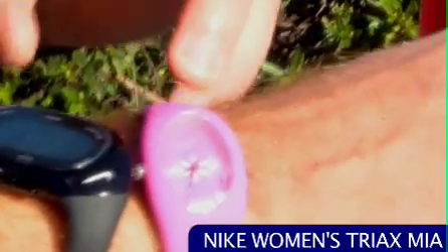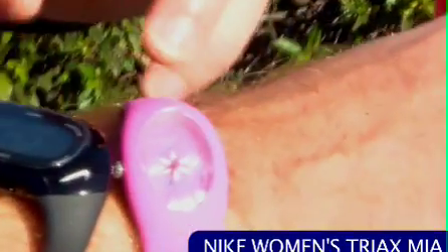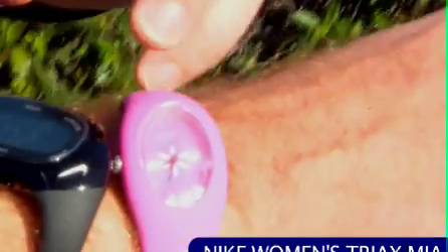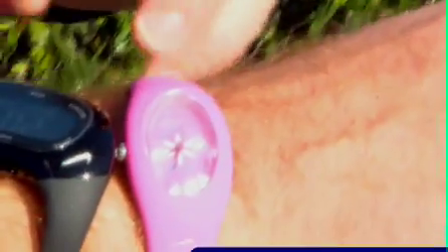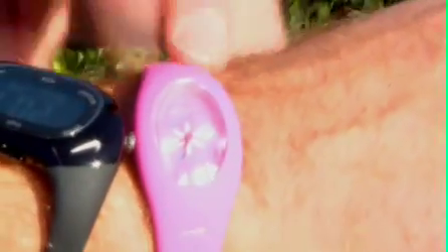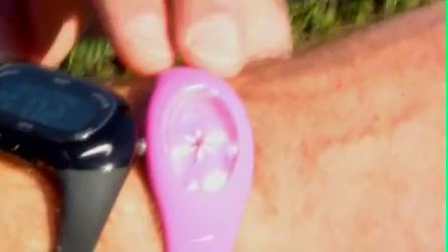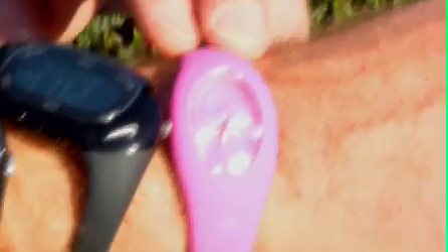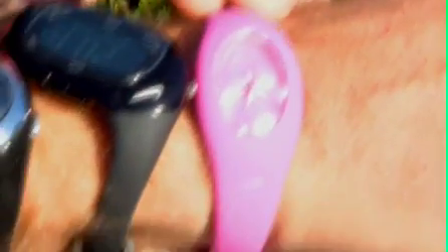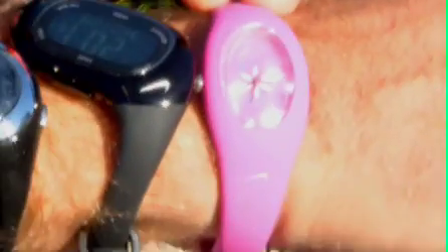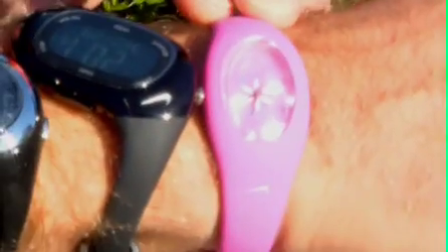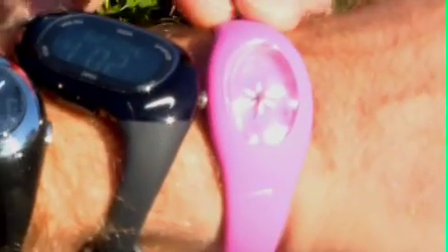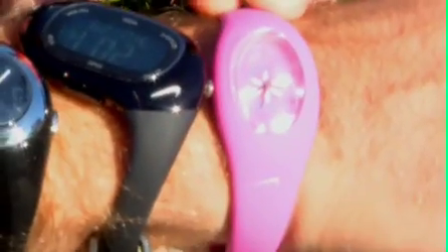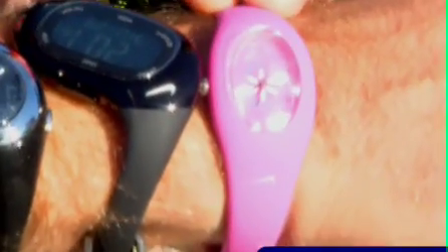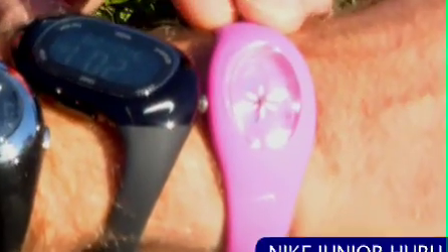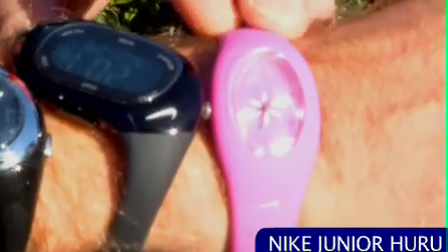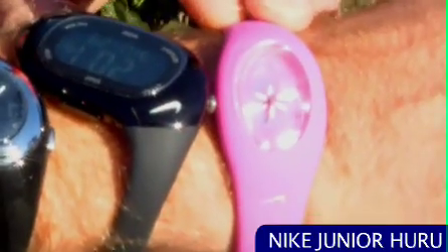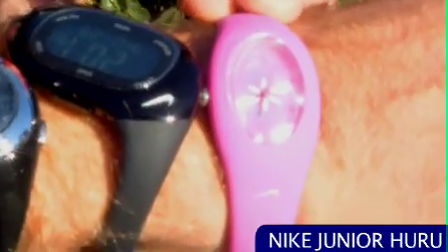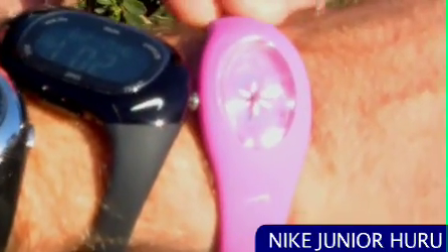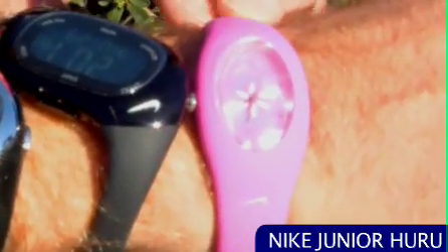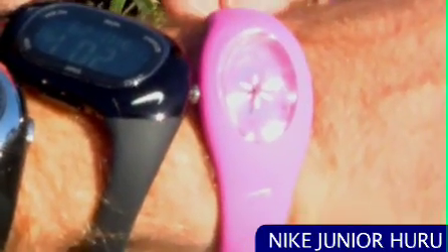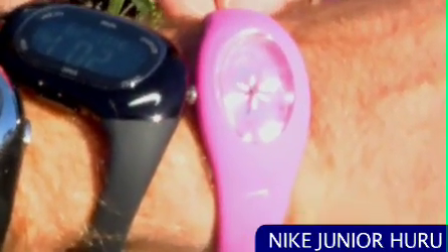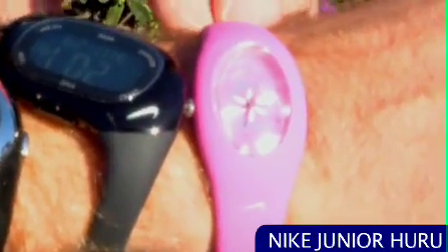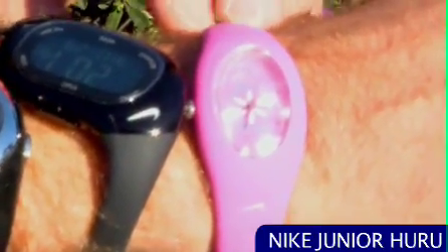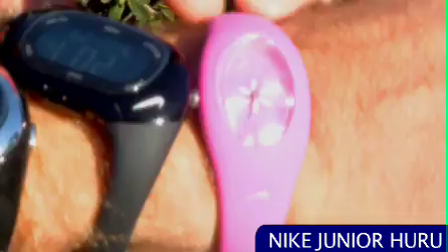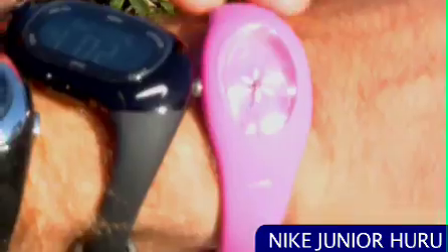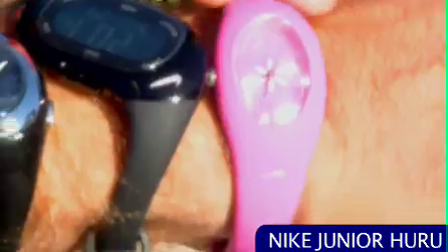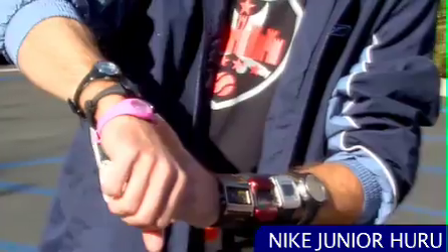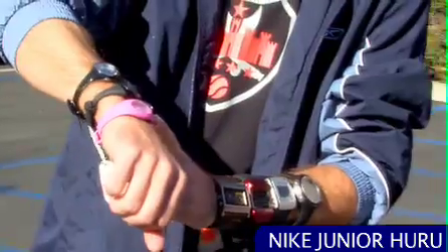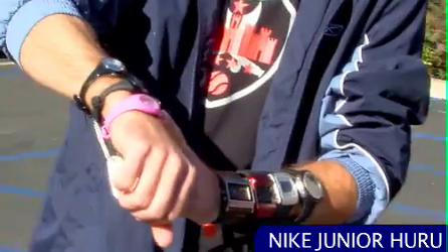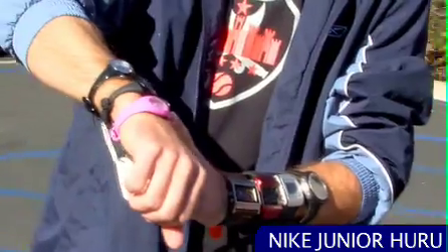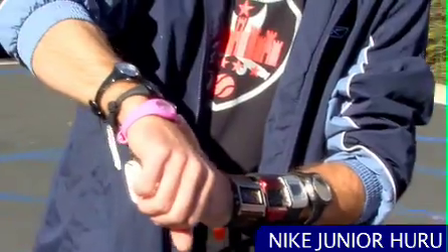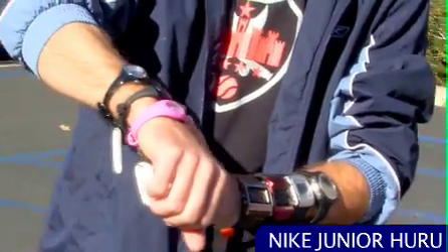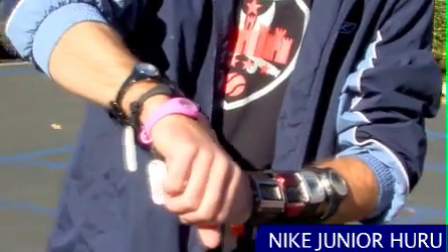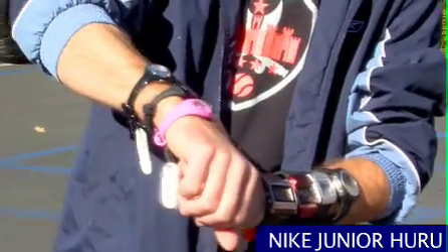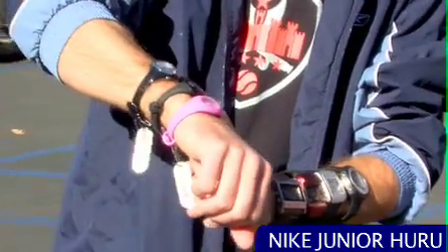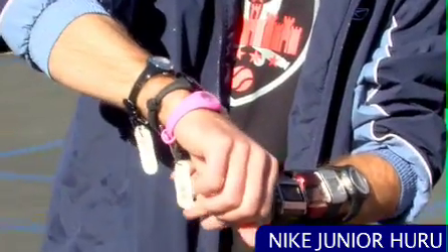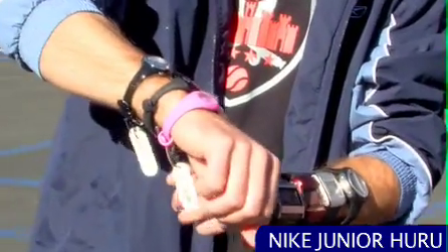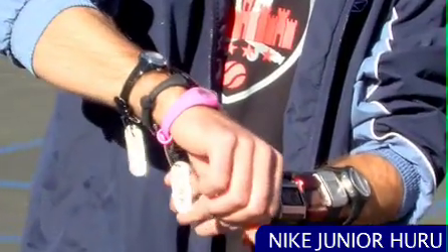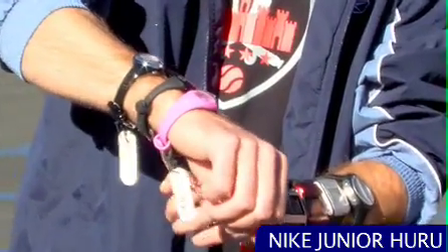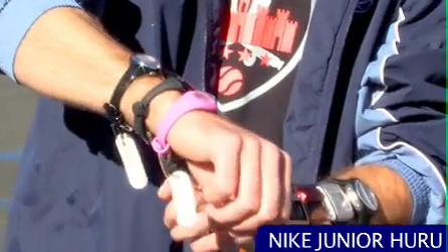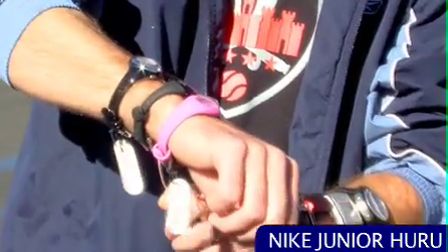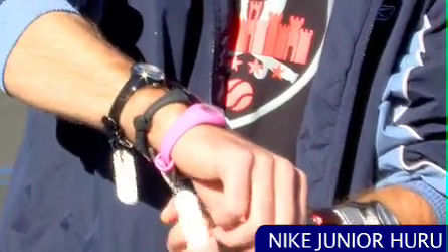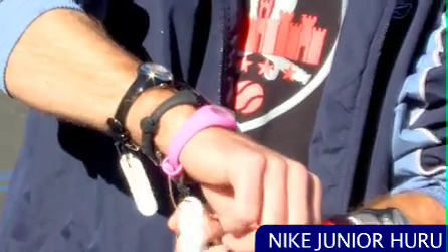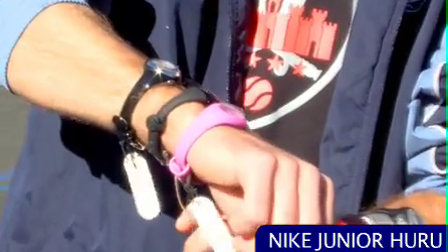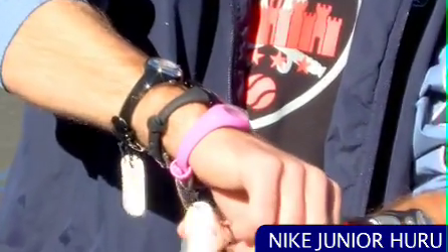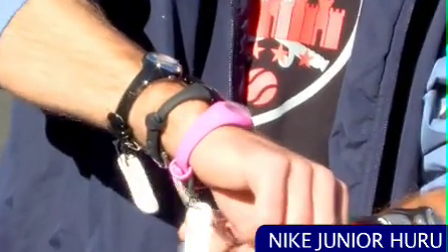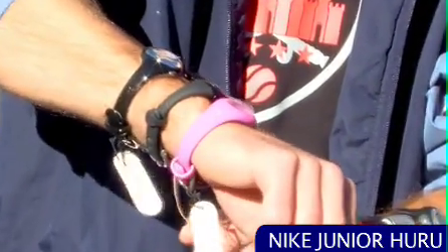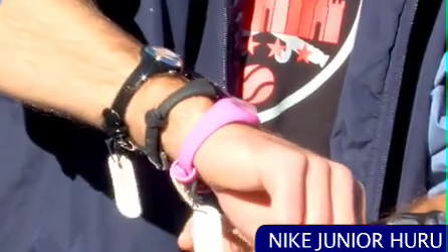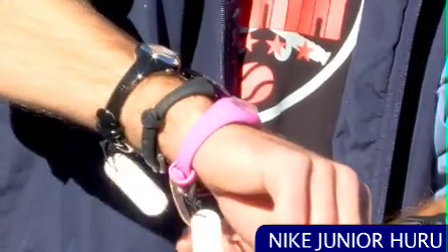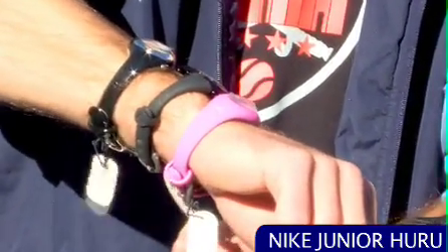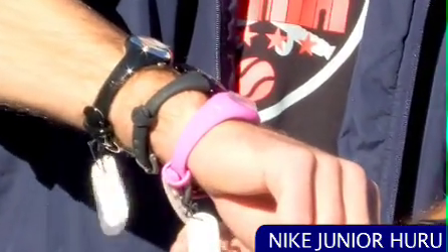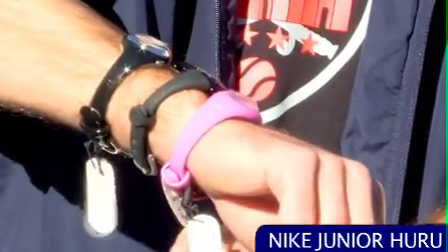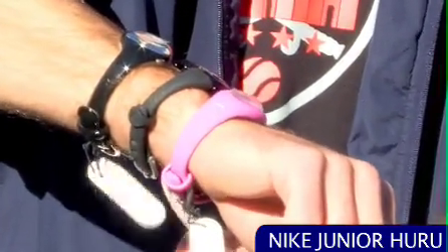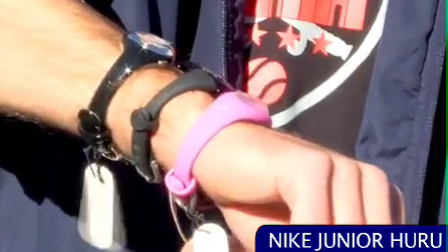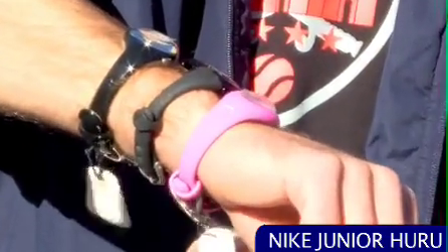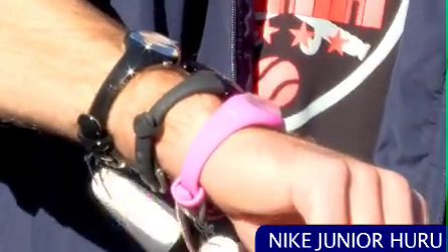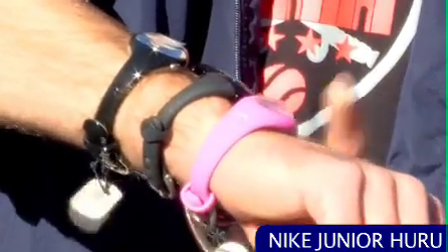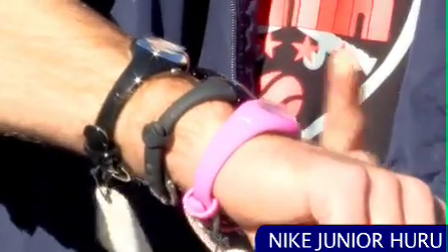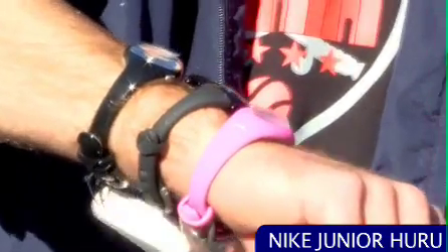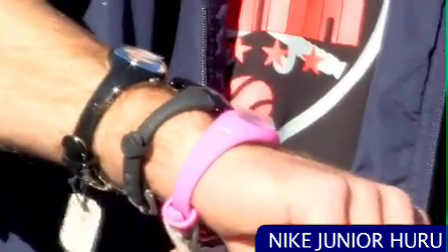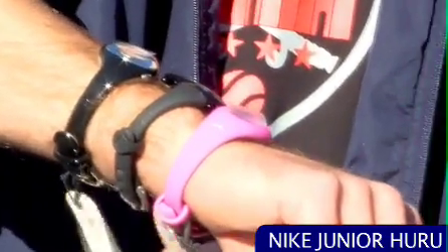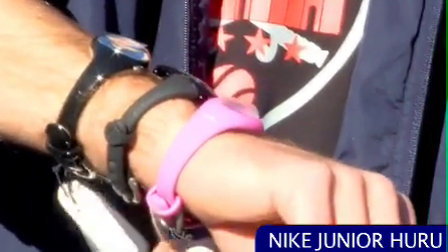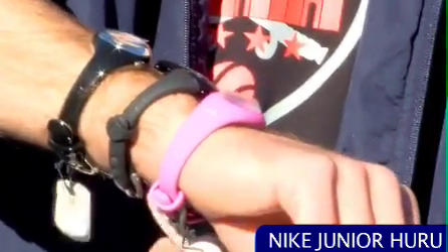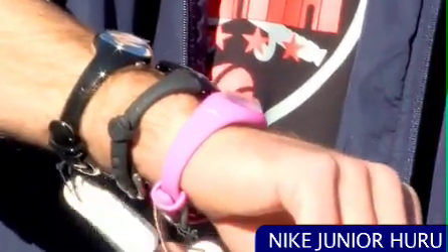And then right here we have the Haru. This is a beautiful pink watch. It really says Surfer Girl all over it. That's a nice watch.